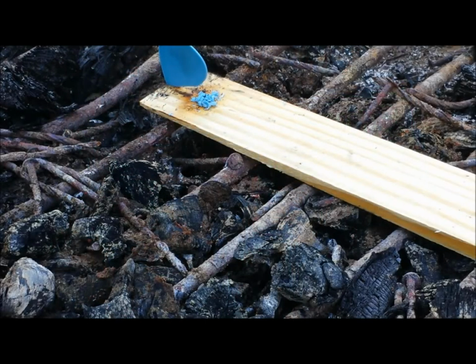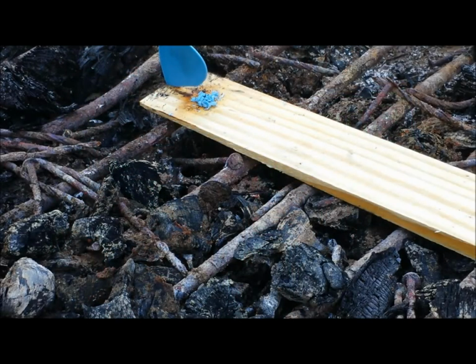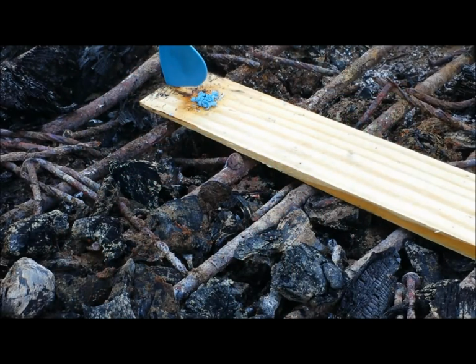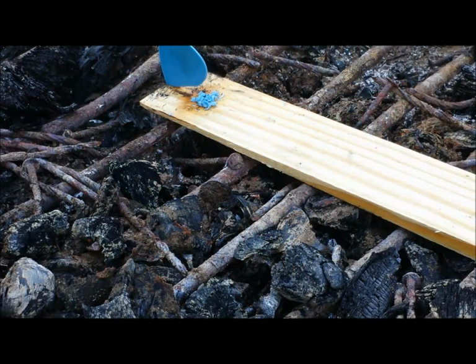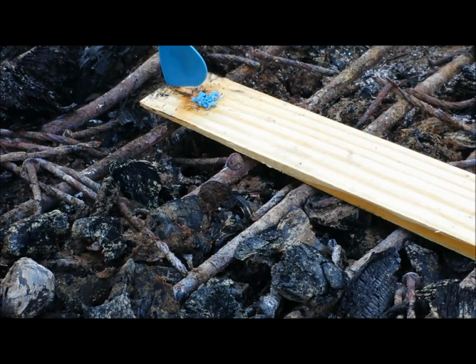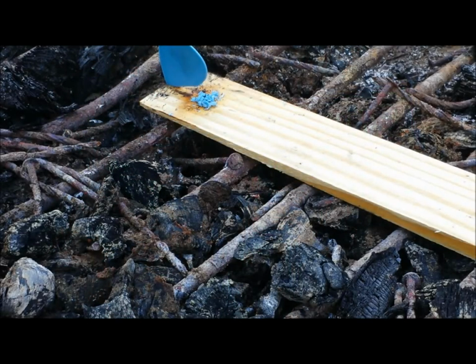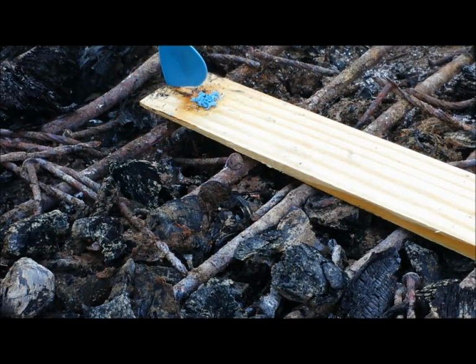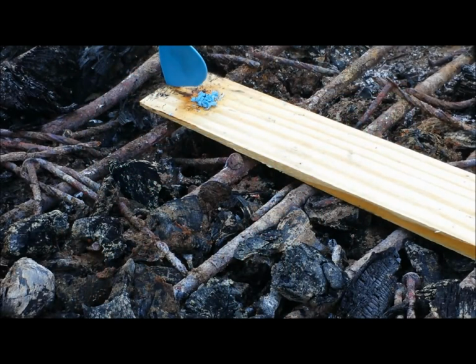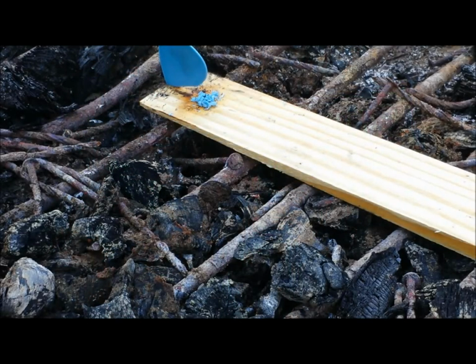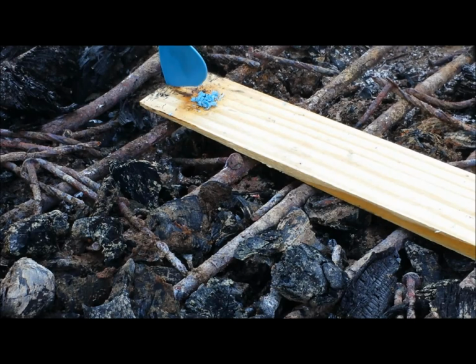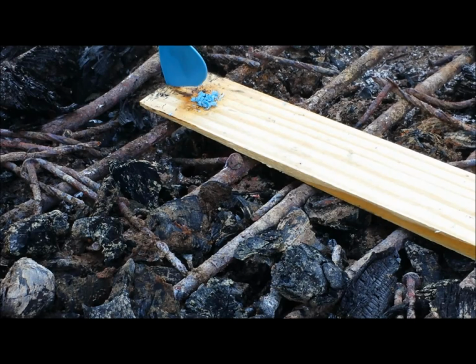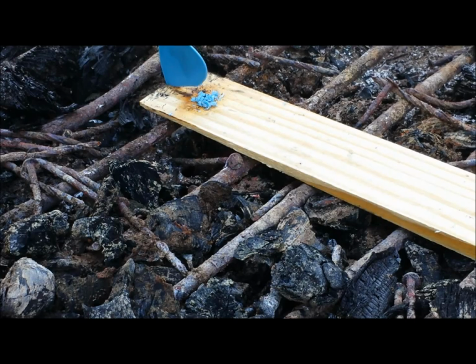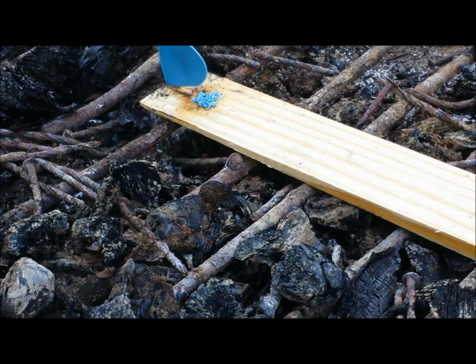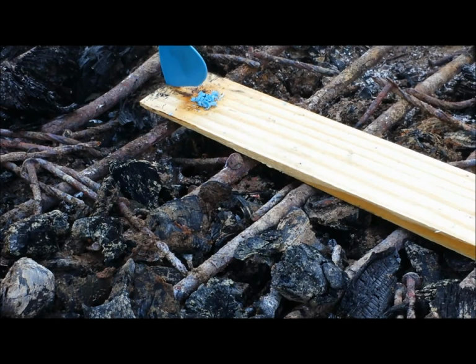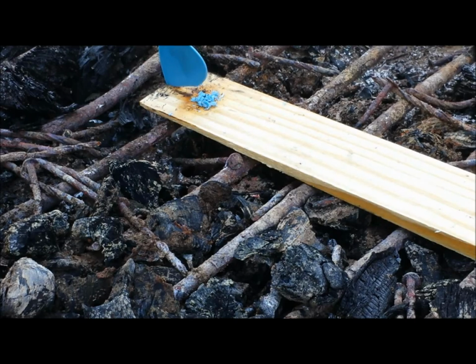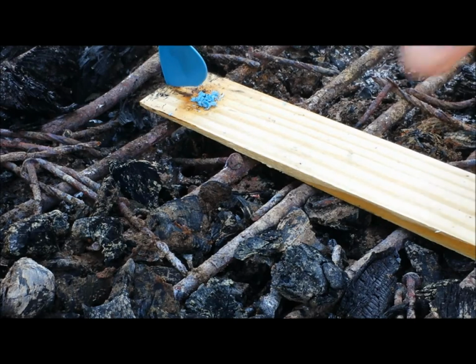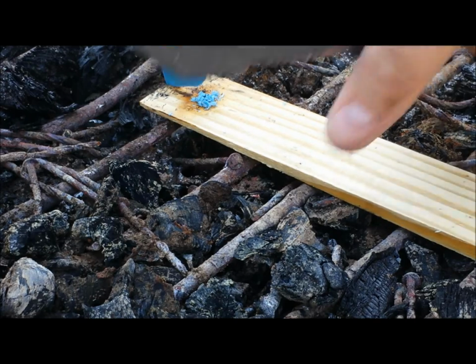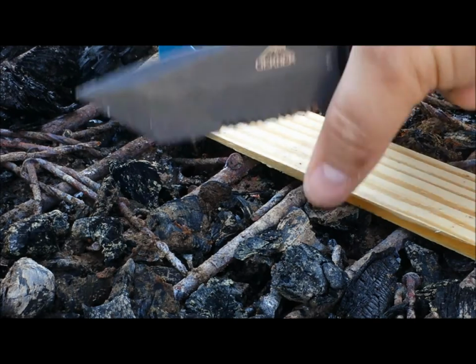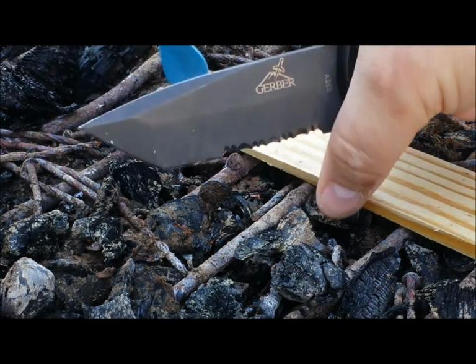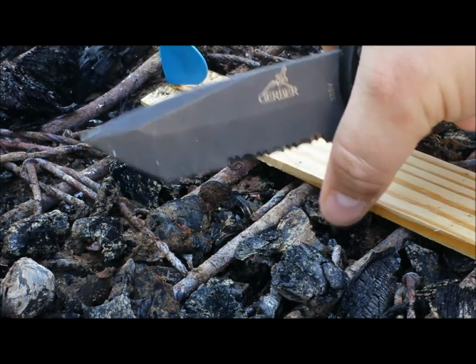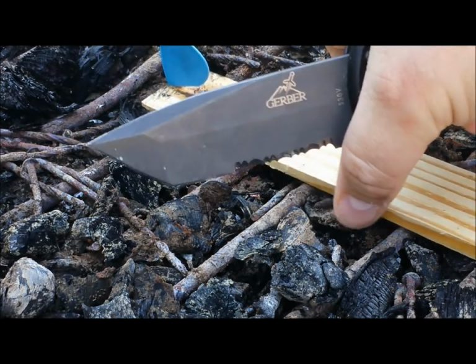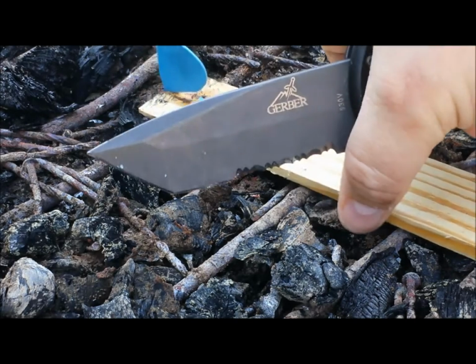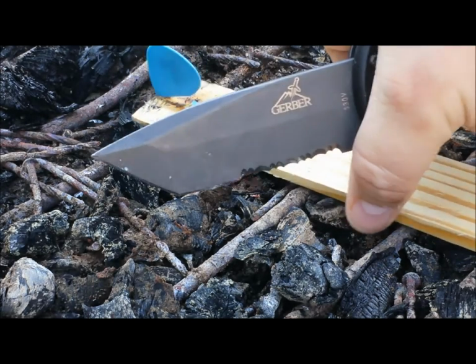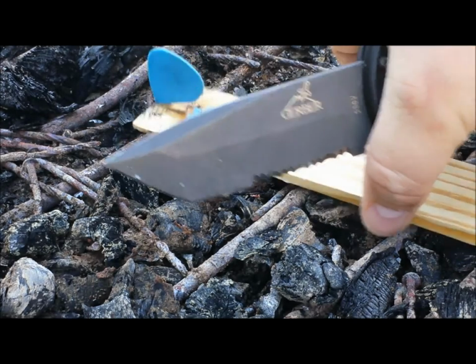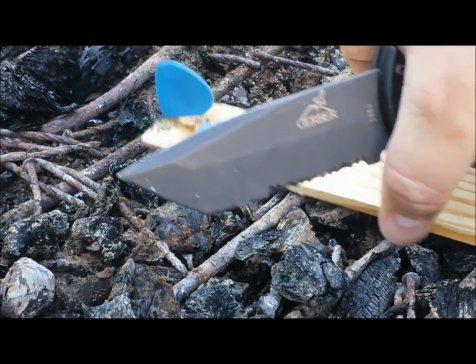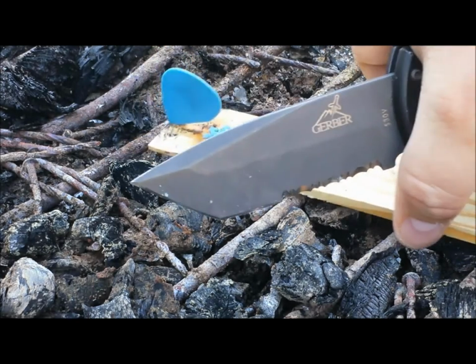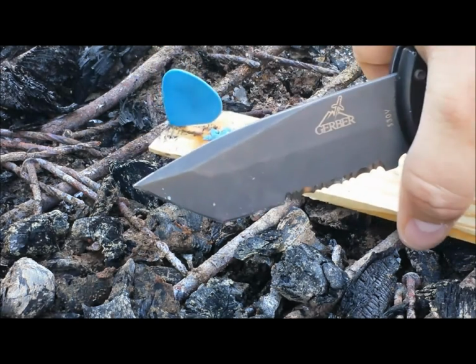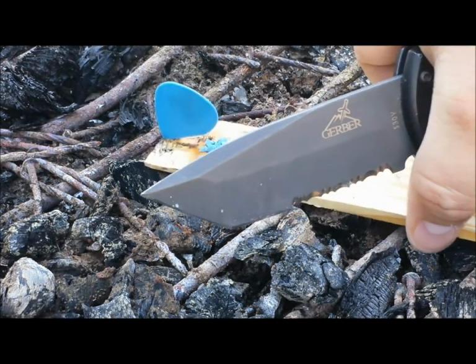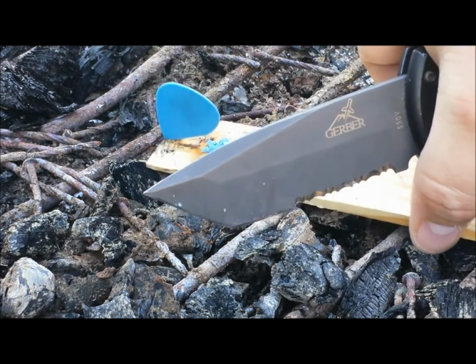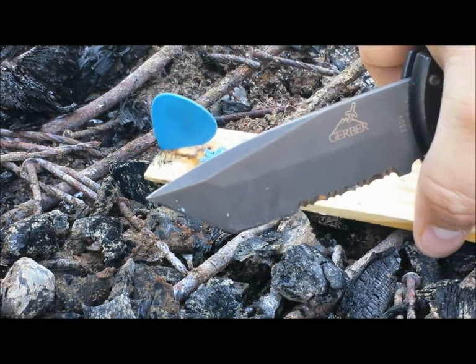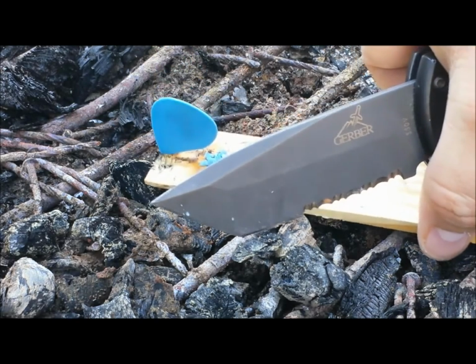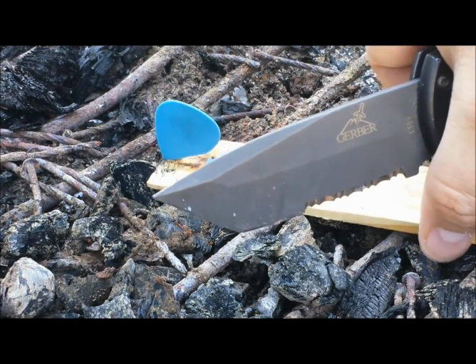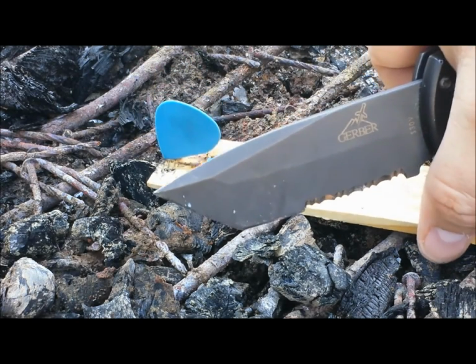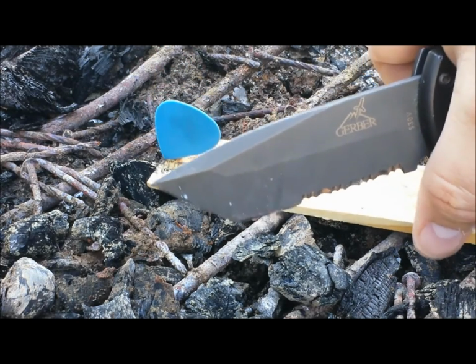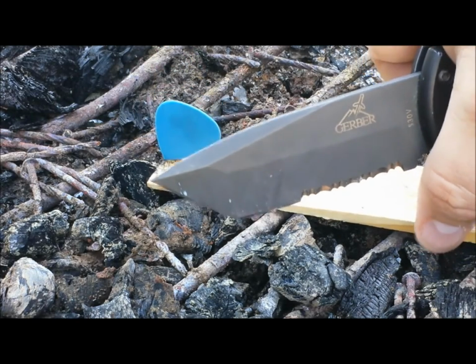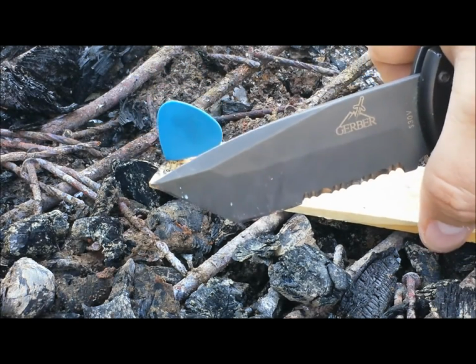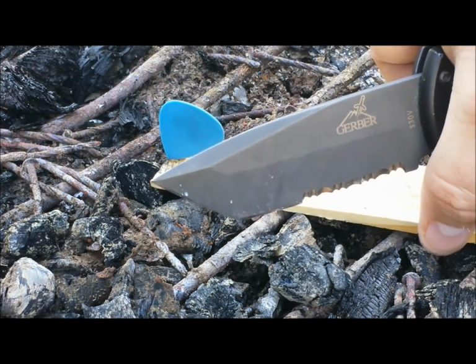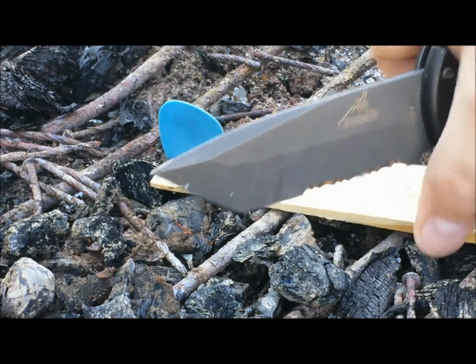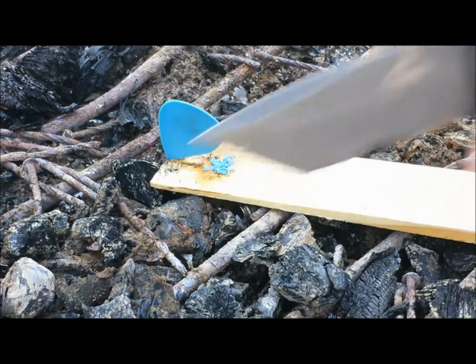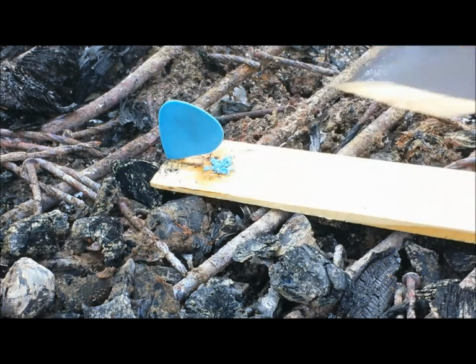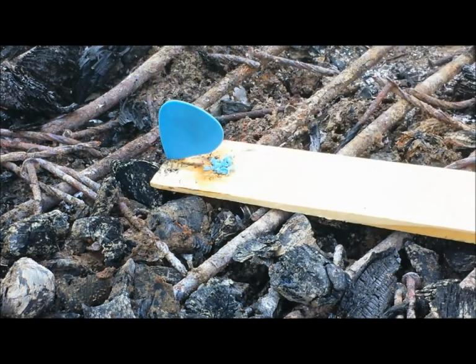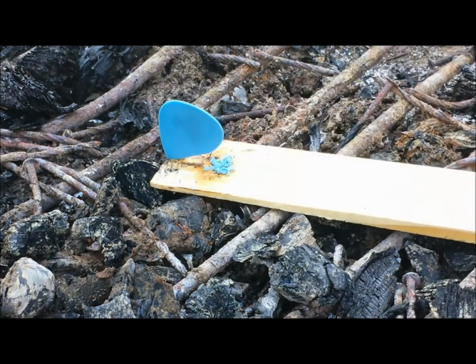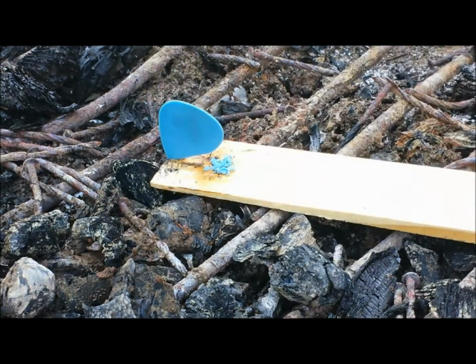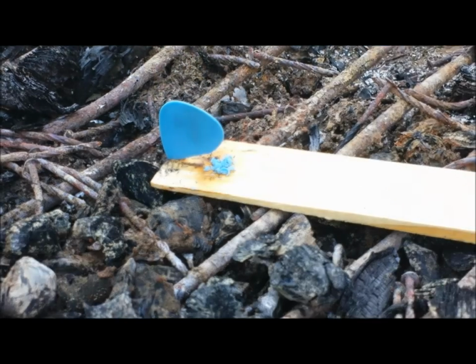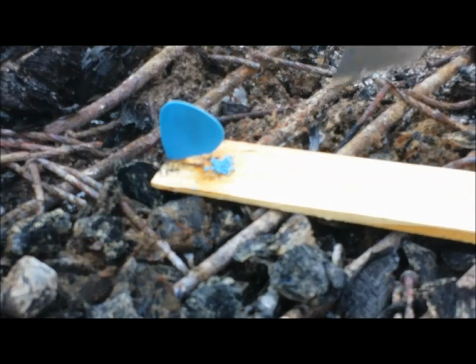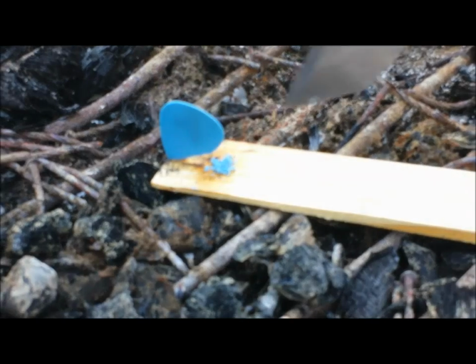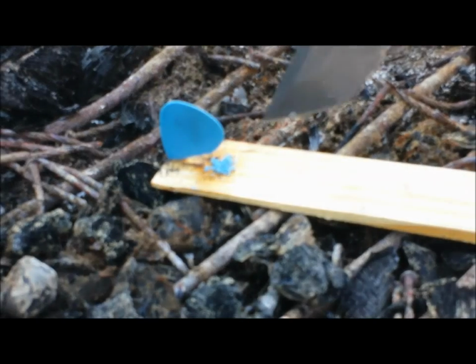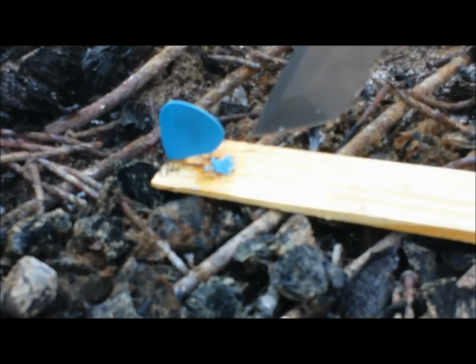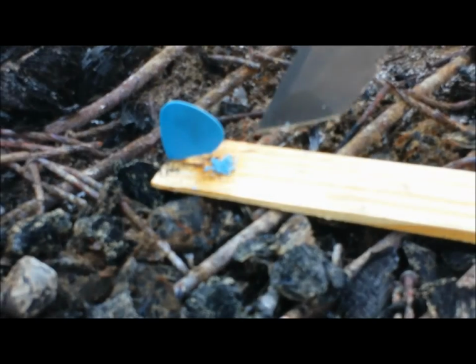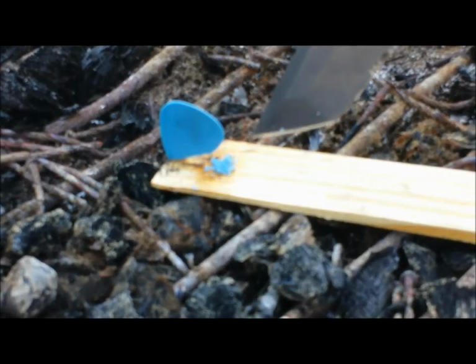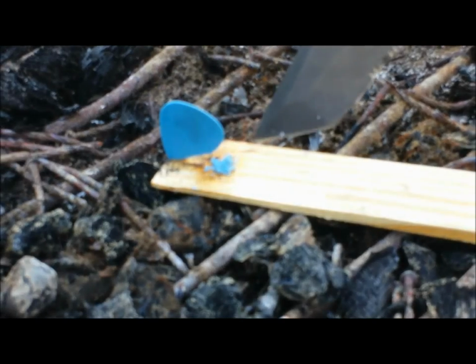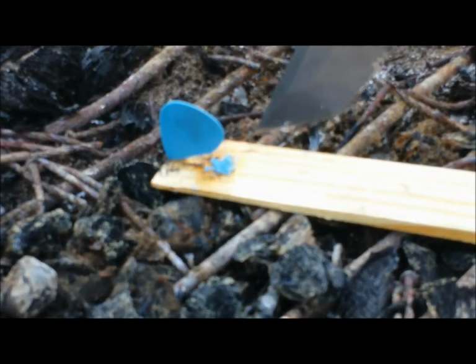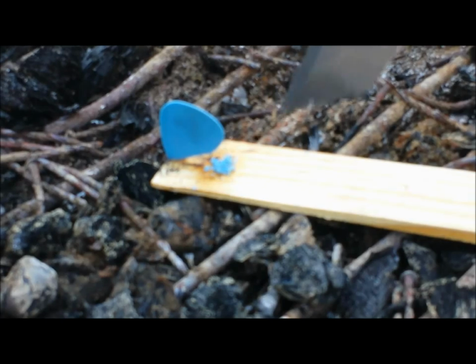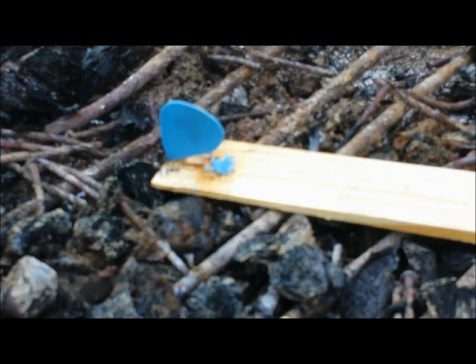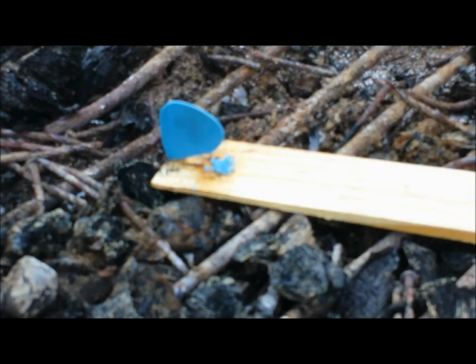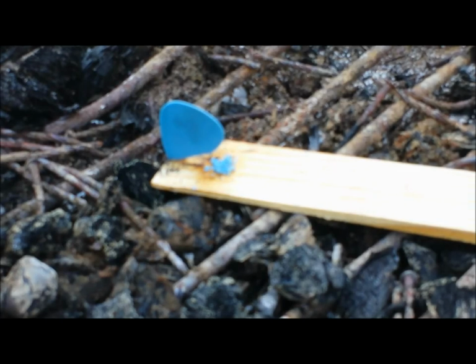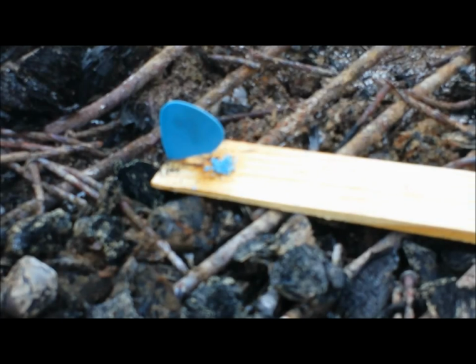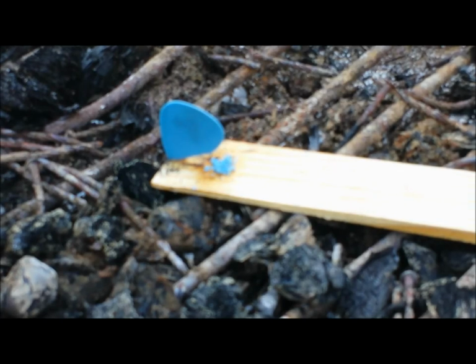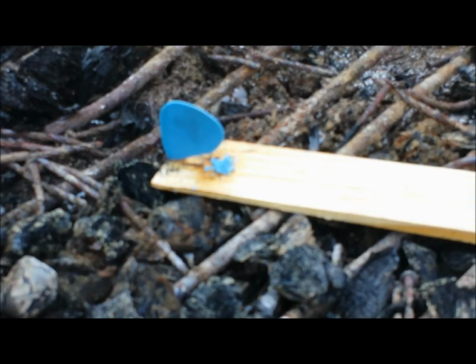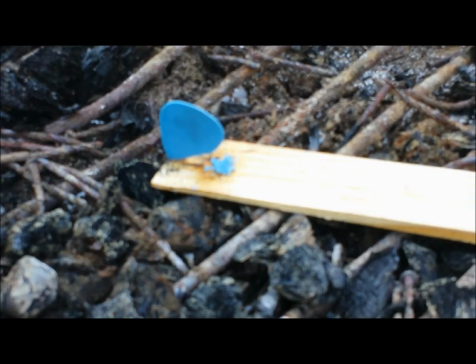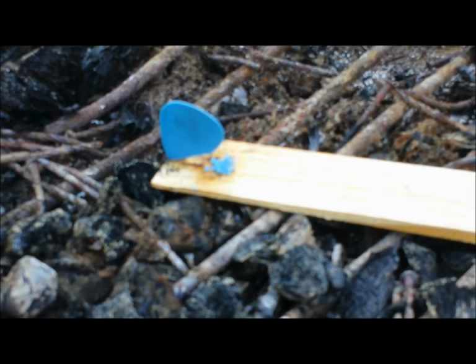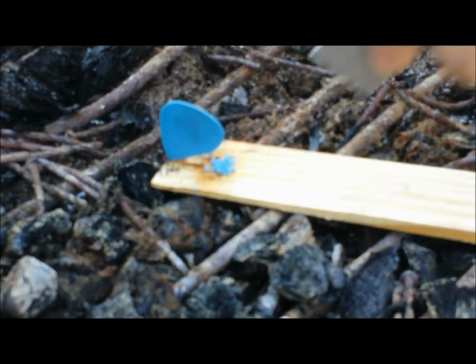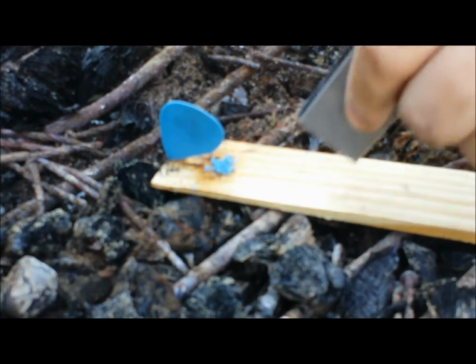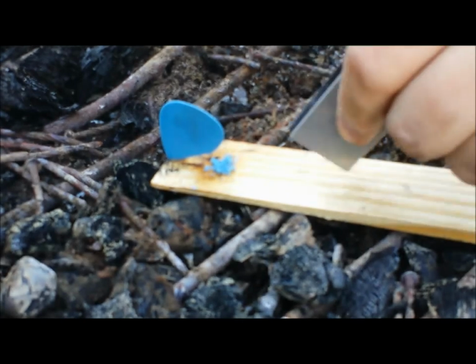So here we have a nylon guitar pick. Same principle — get shavings, put it in the notch.